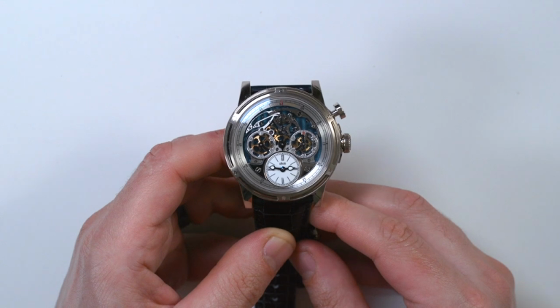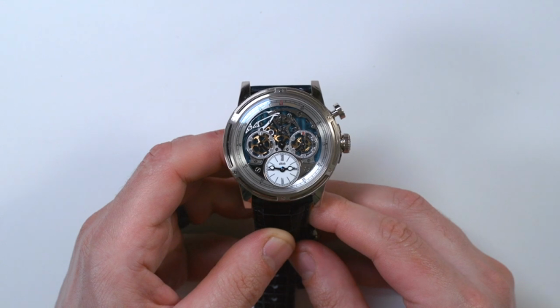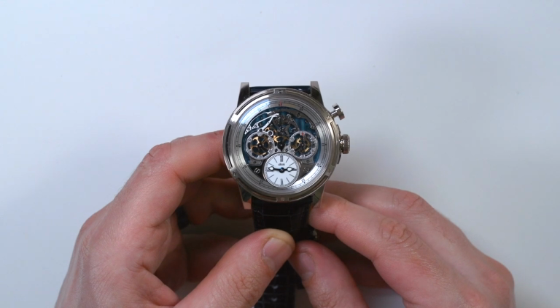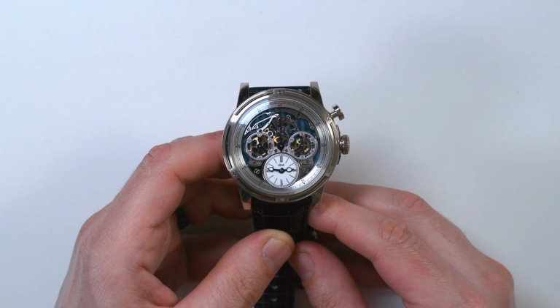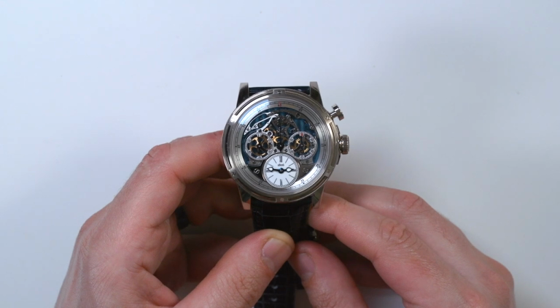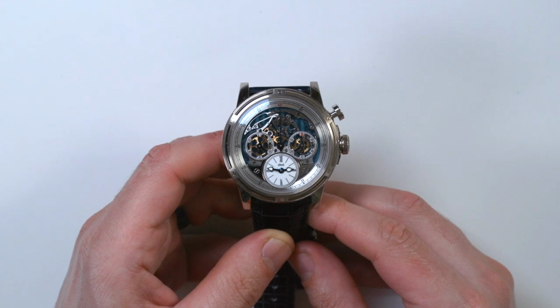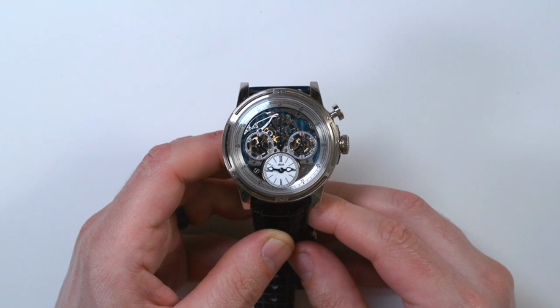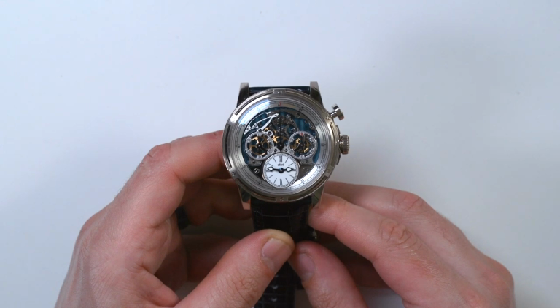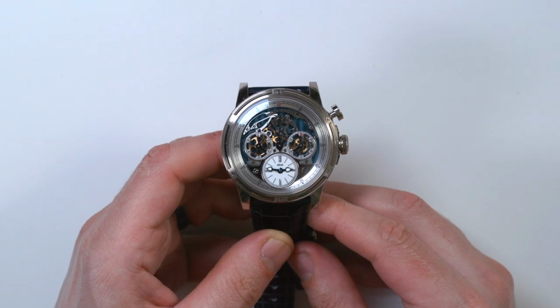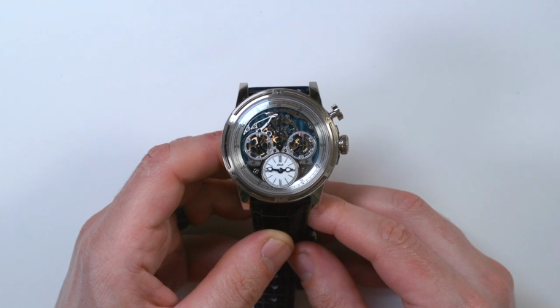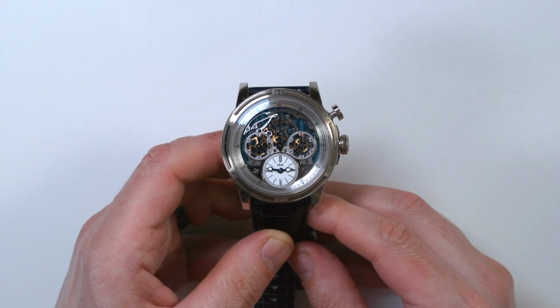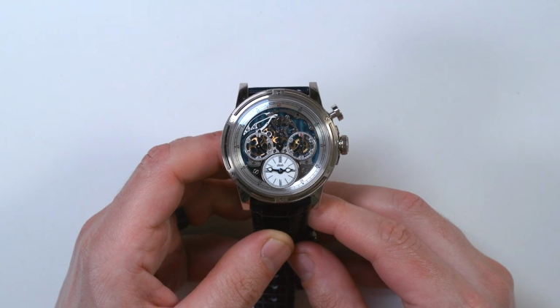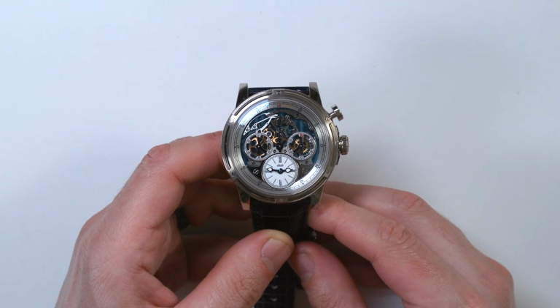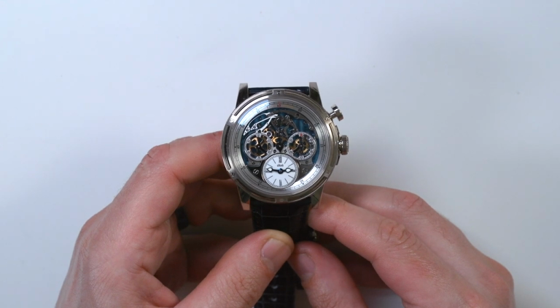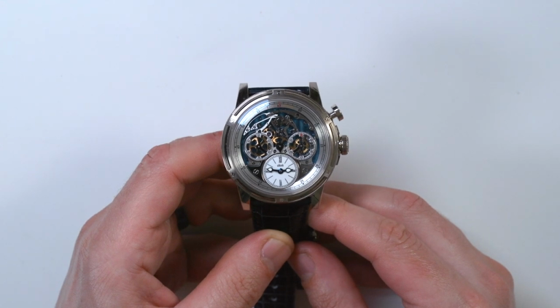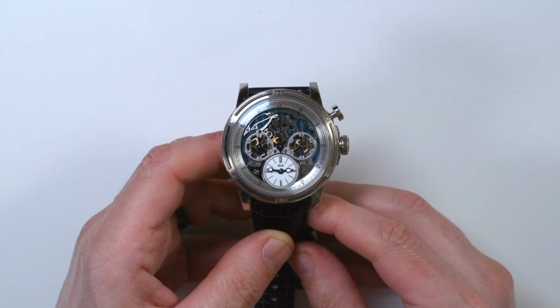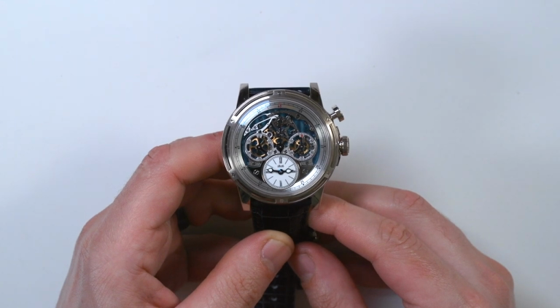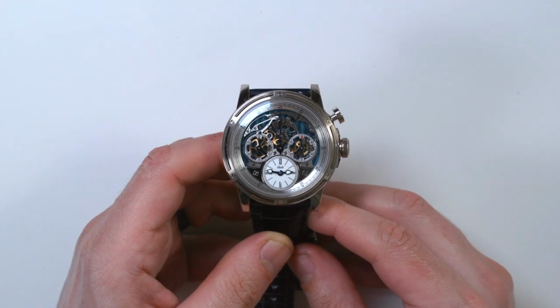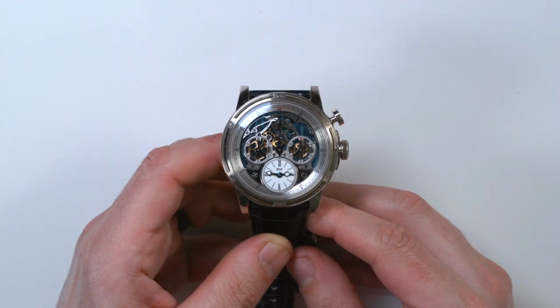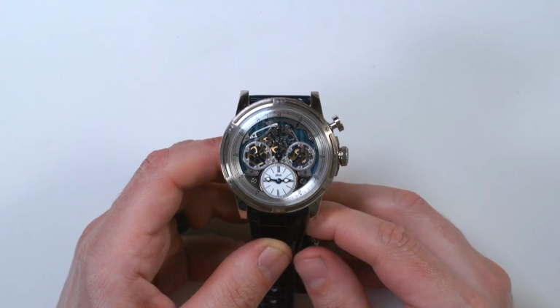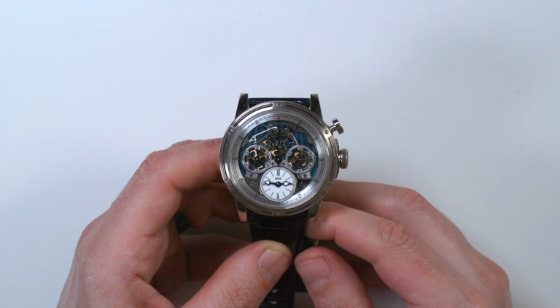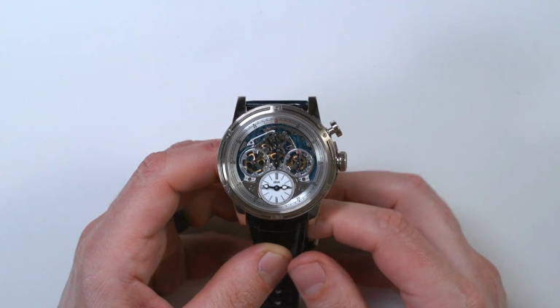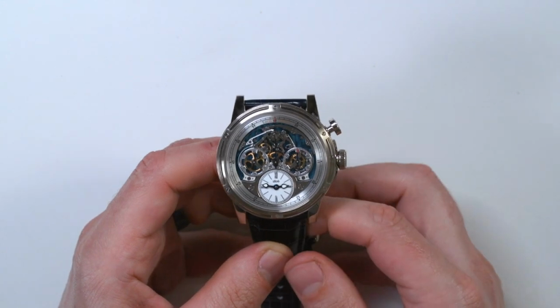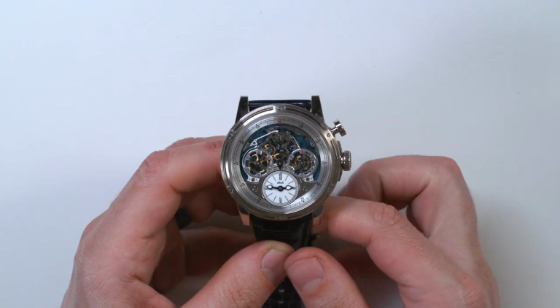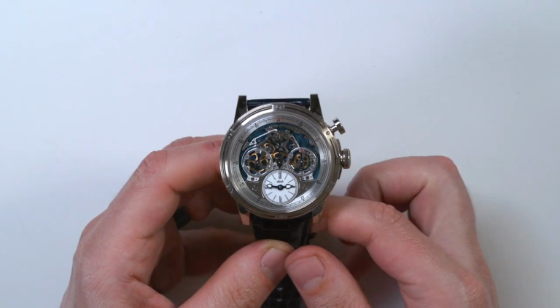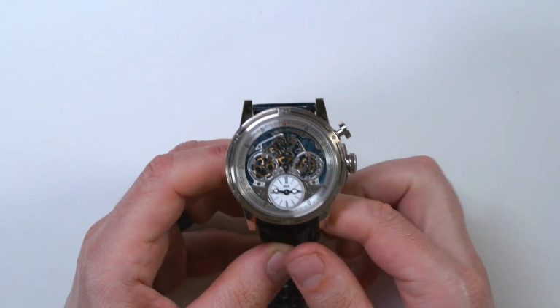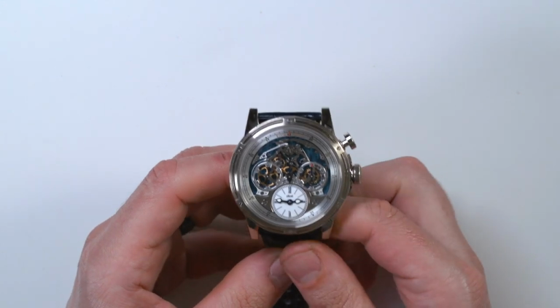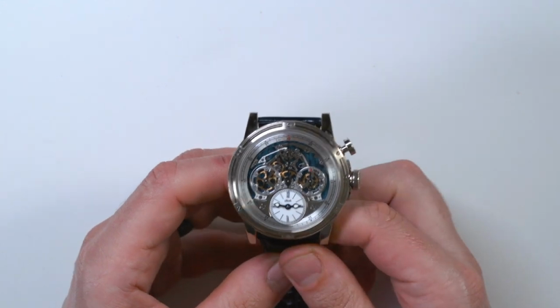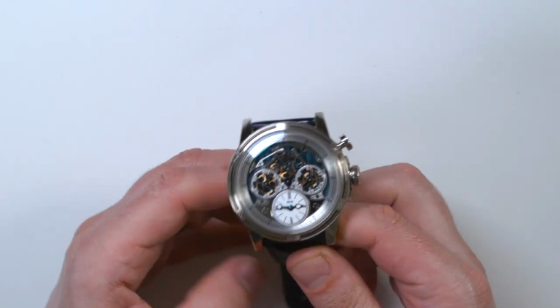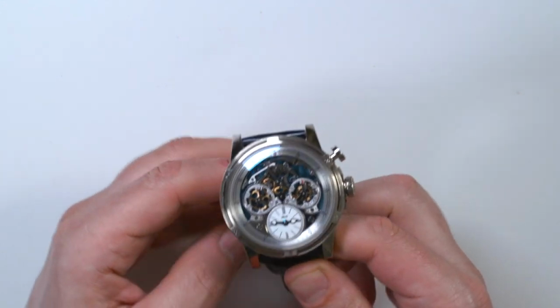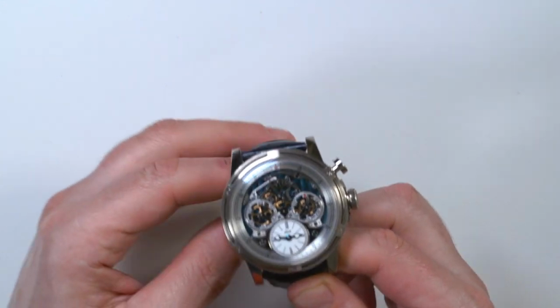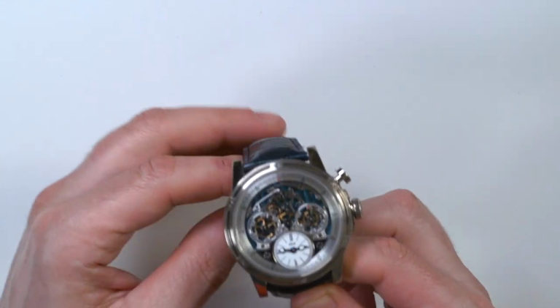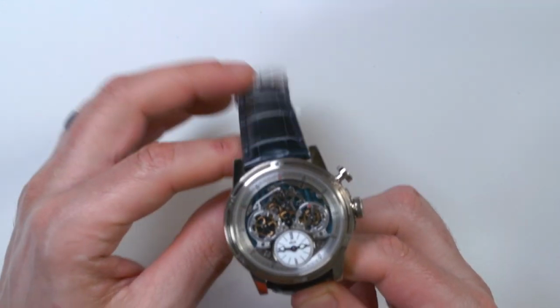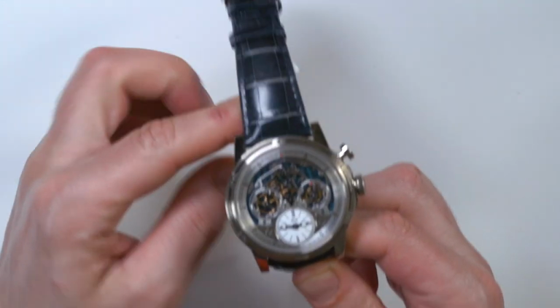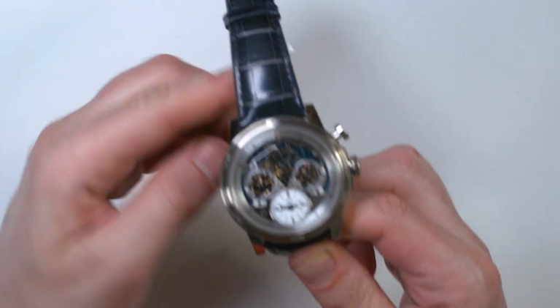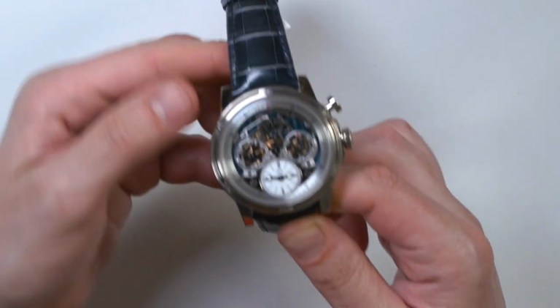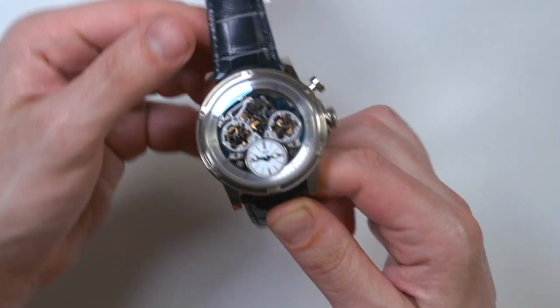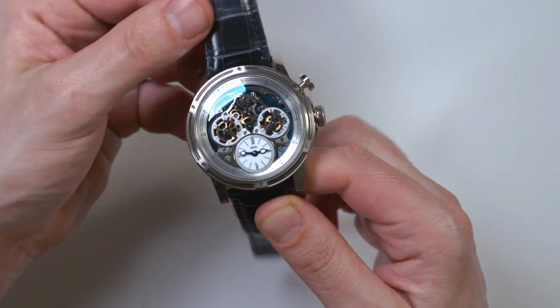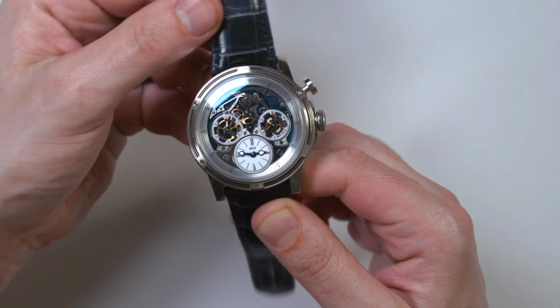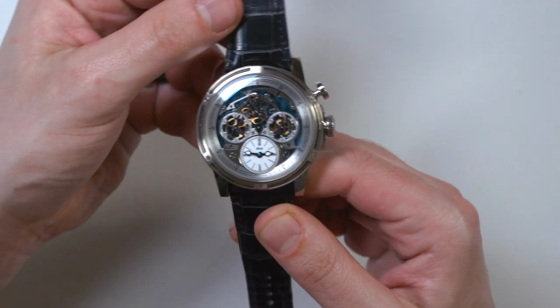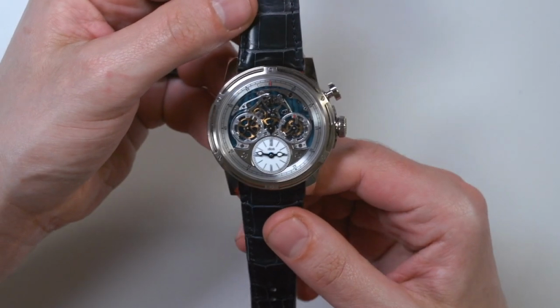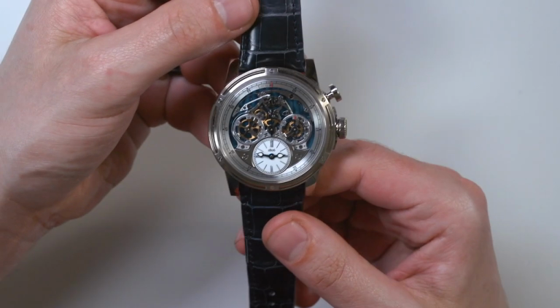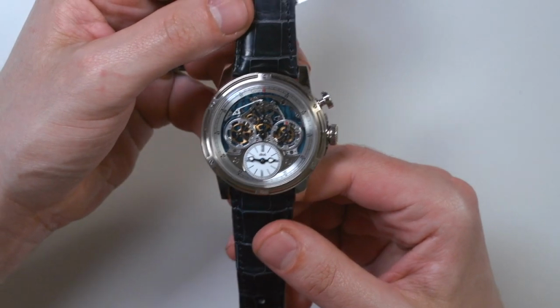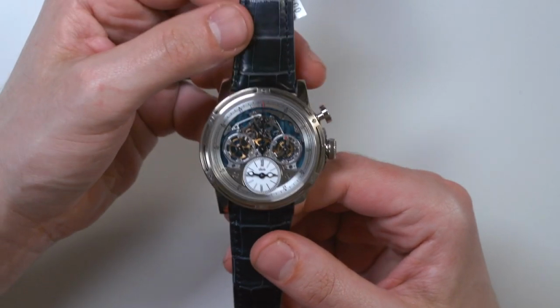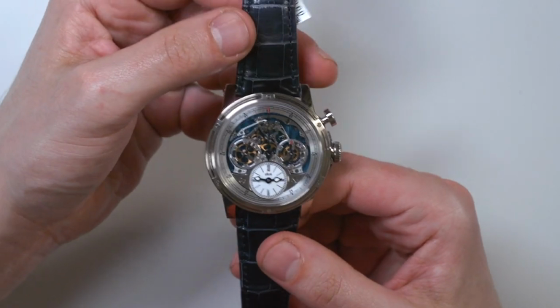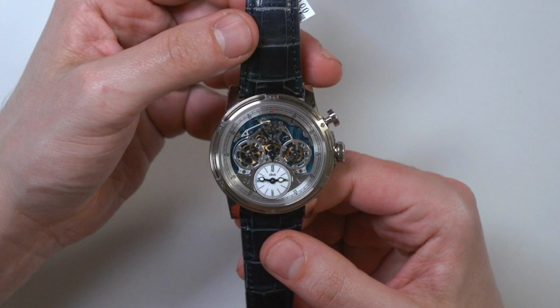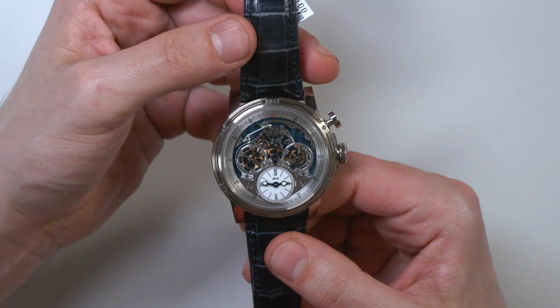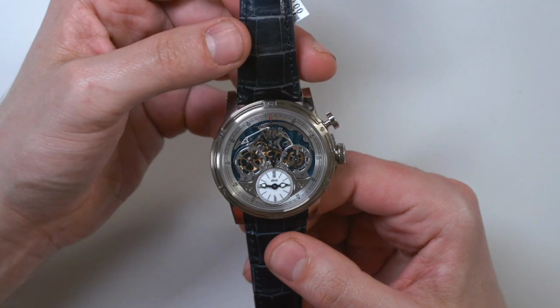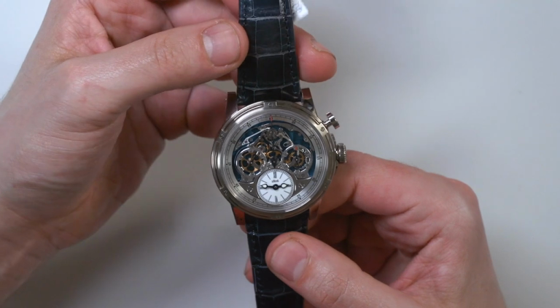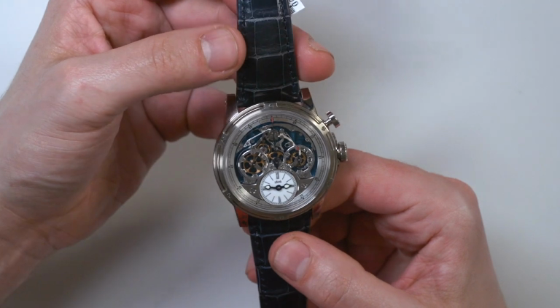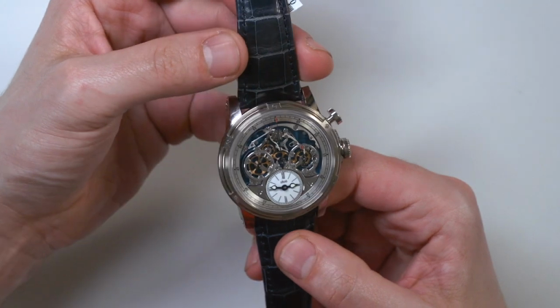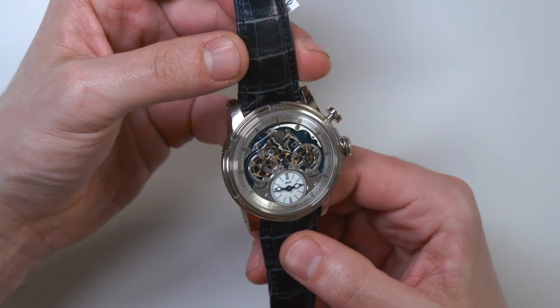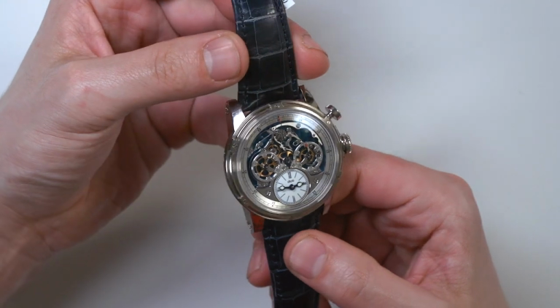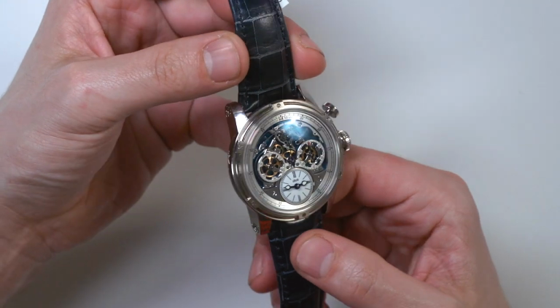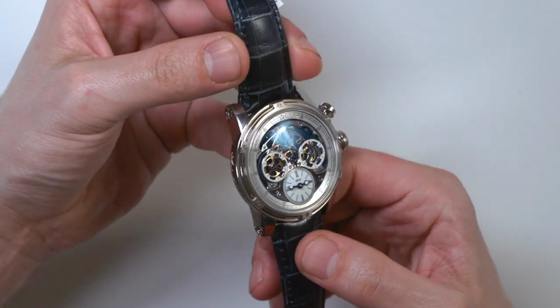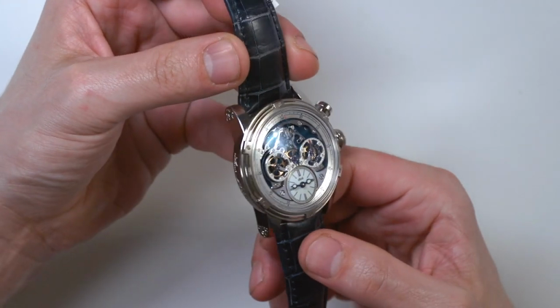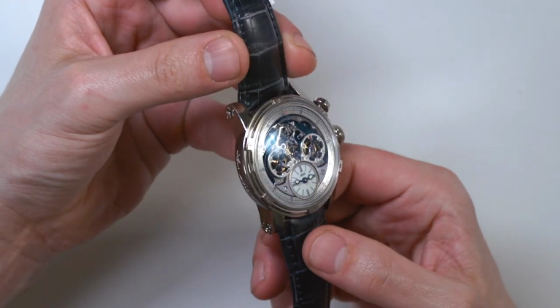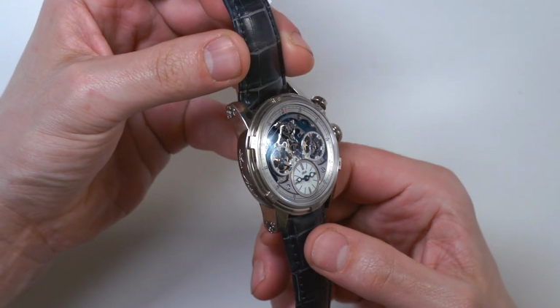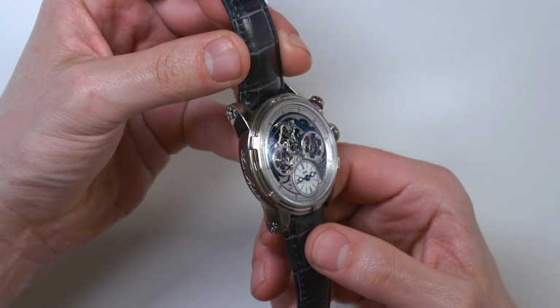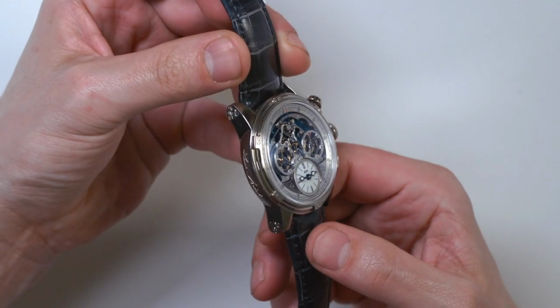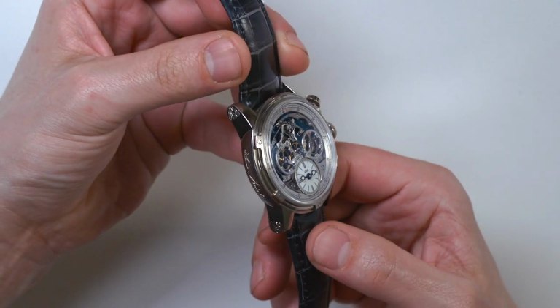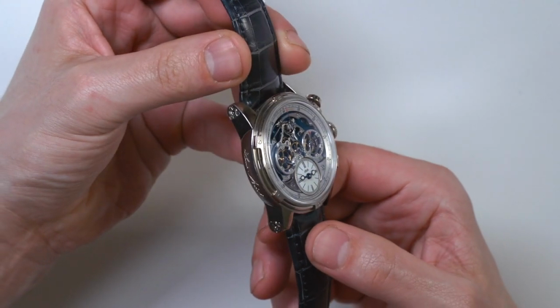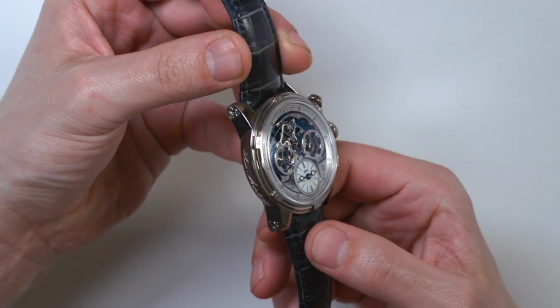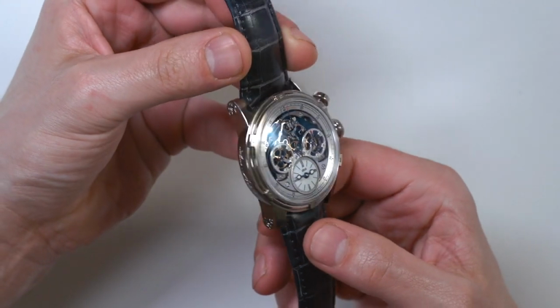This is a review of the Louis Monet Memoris. This is one of the 18 karat white gold versions of the Memoris.